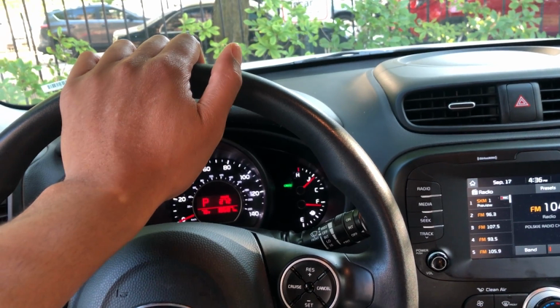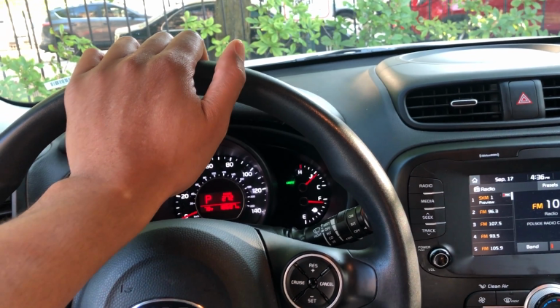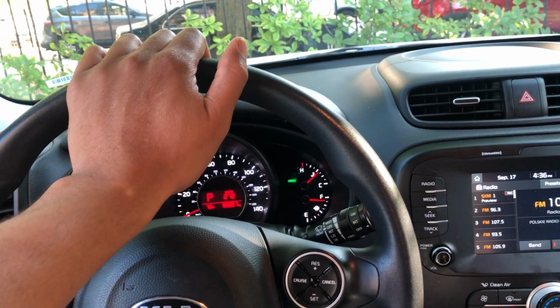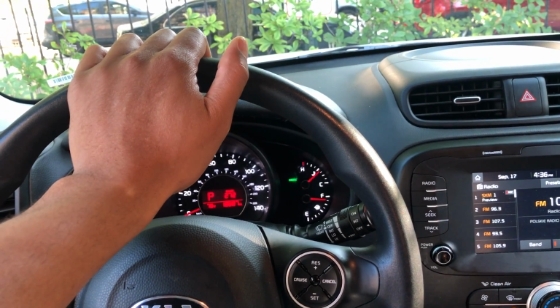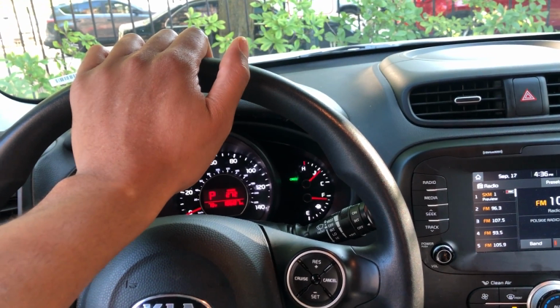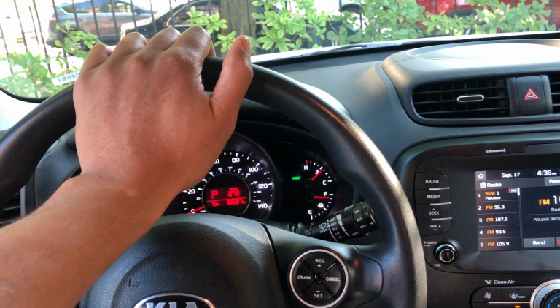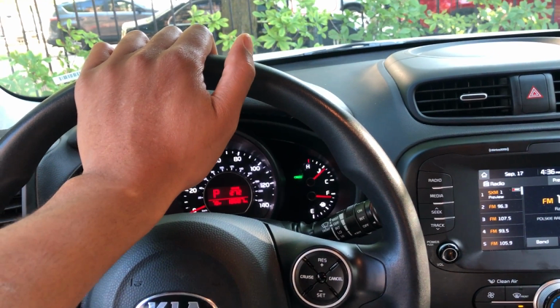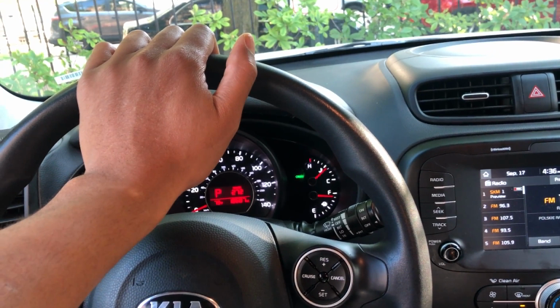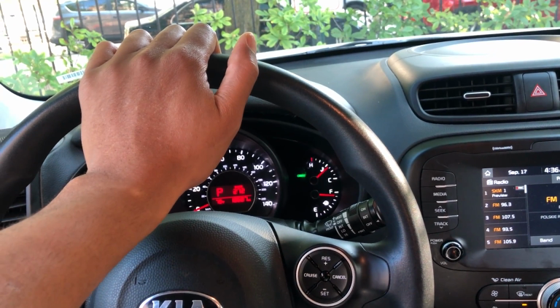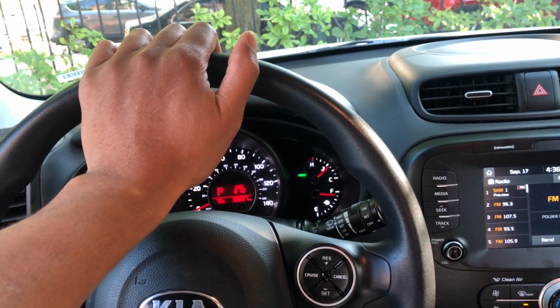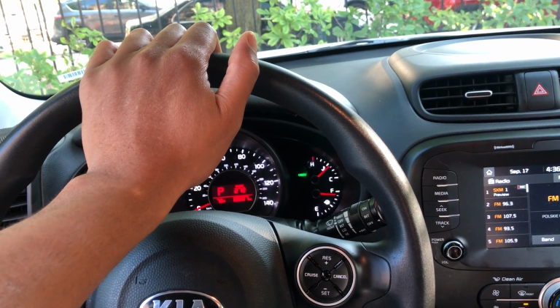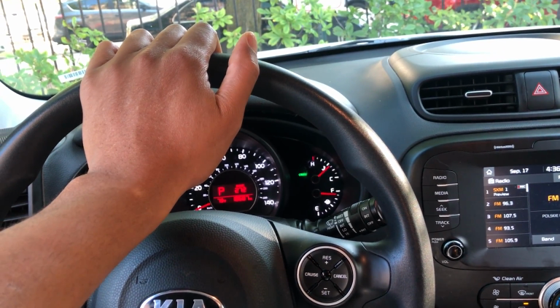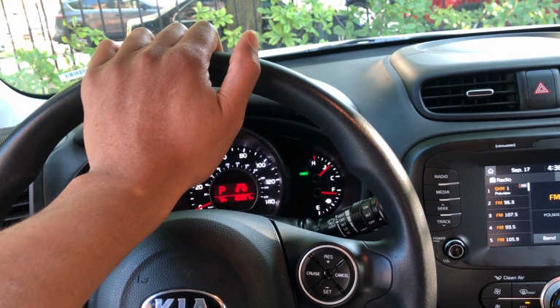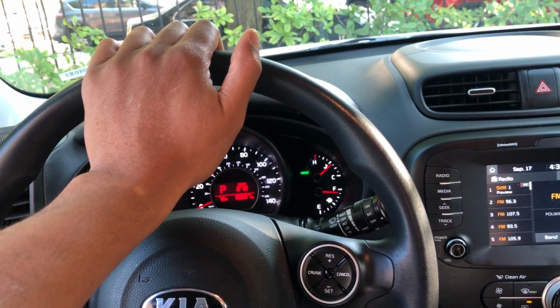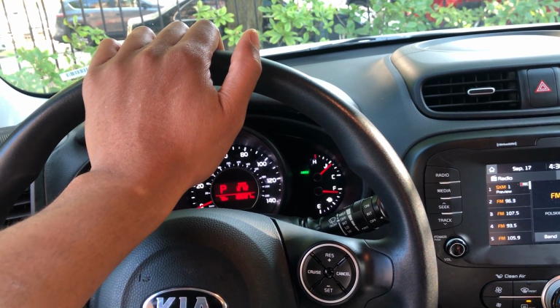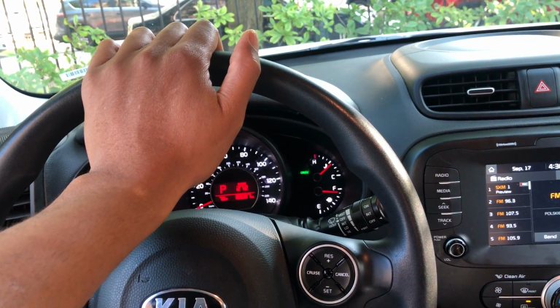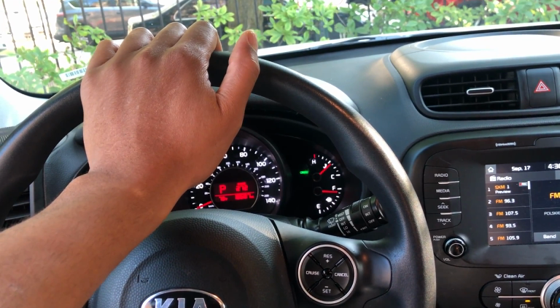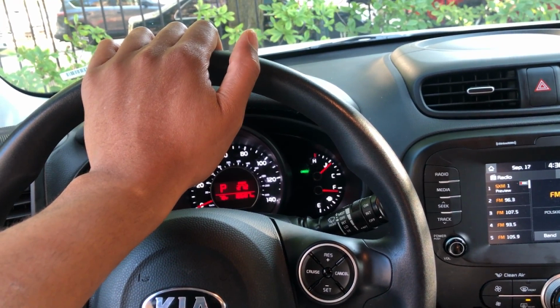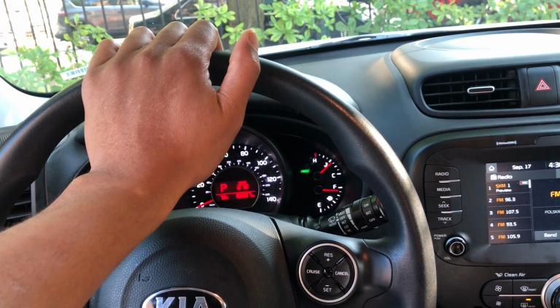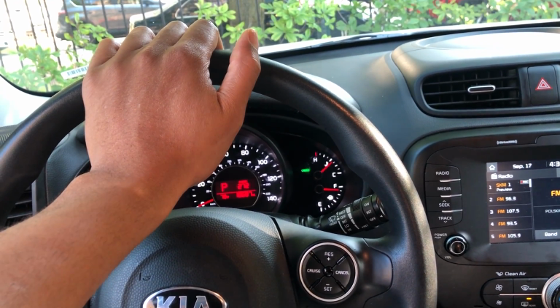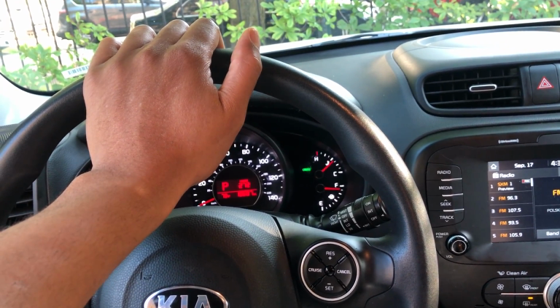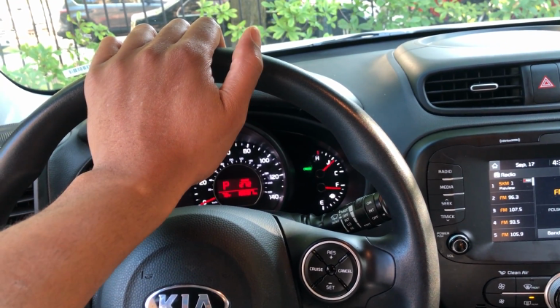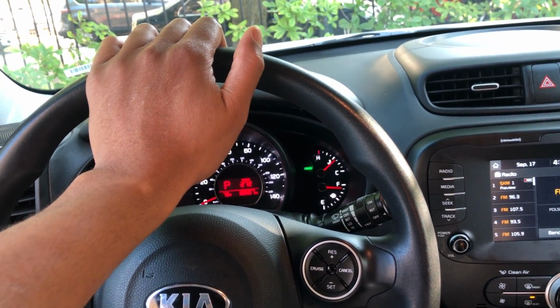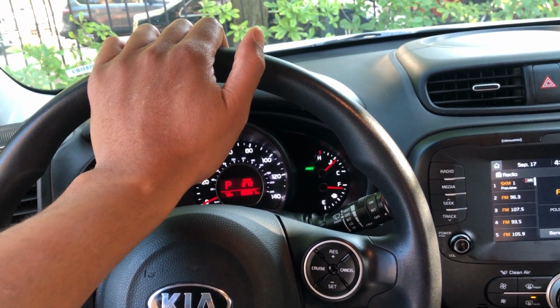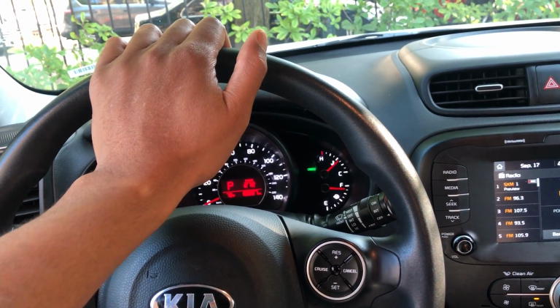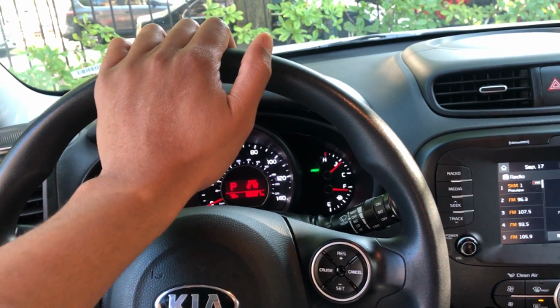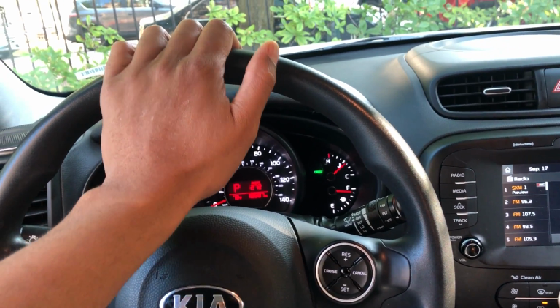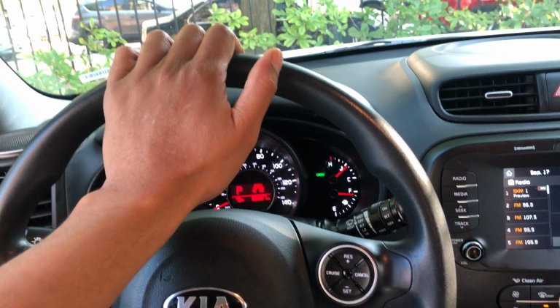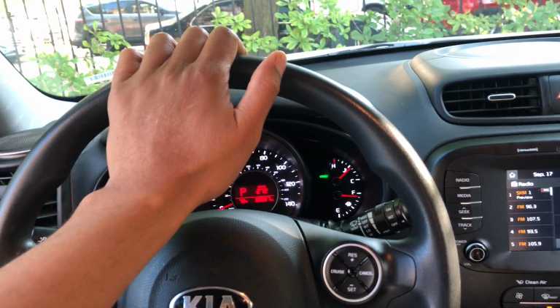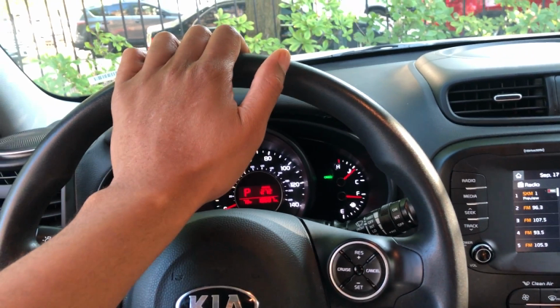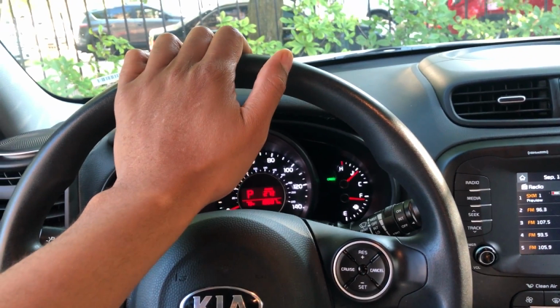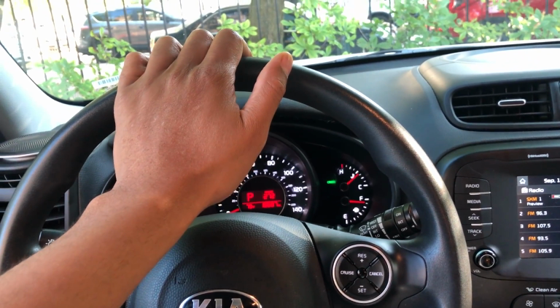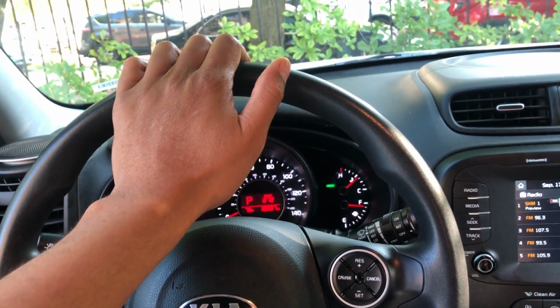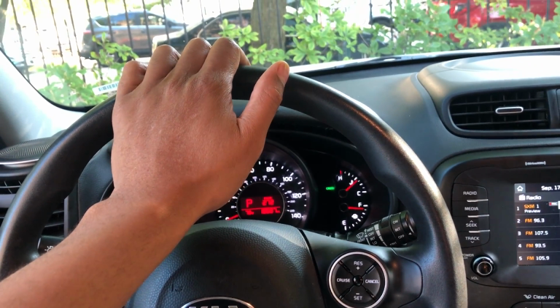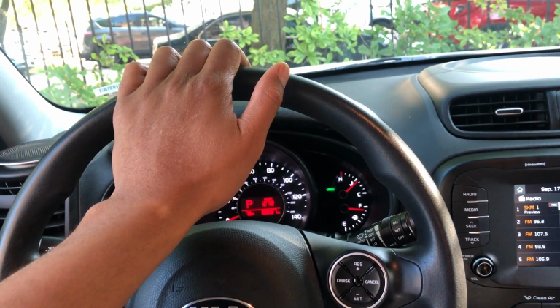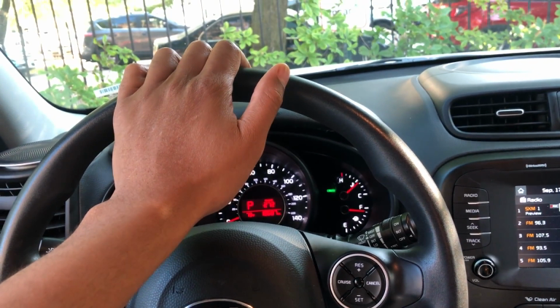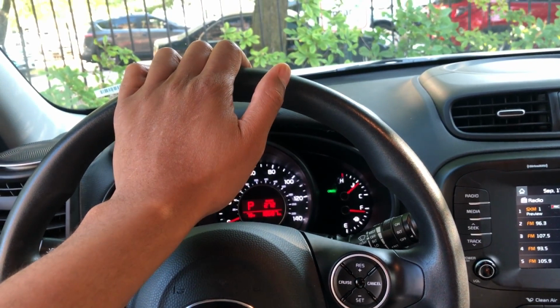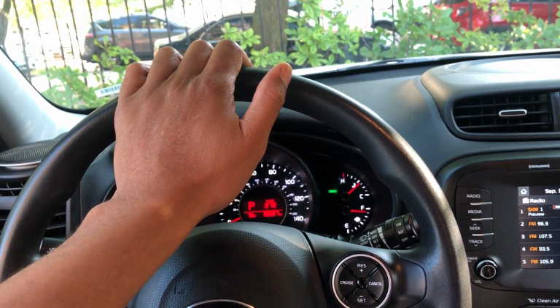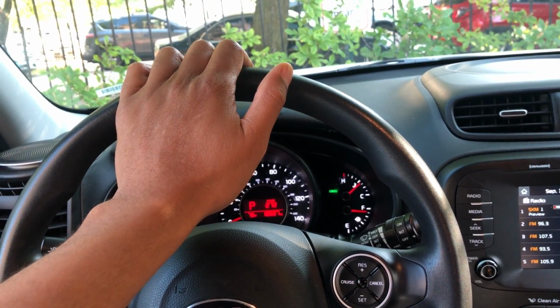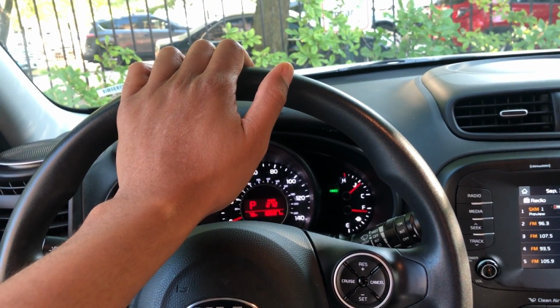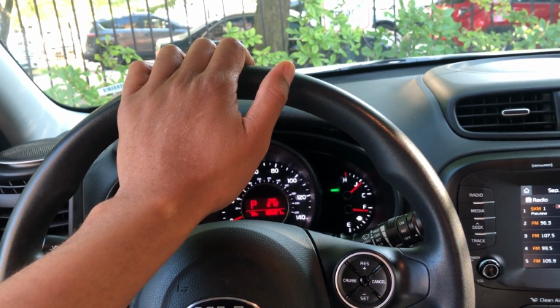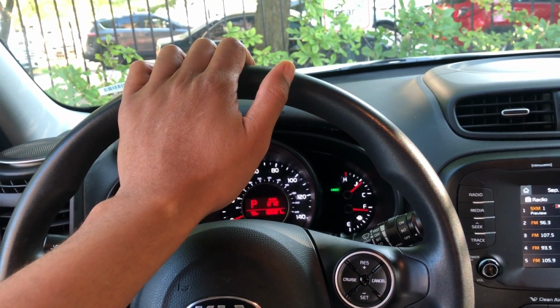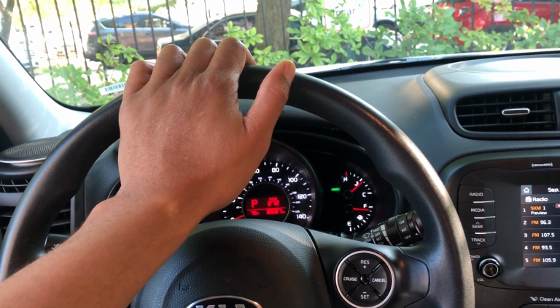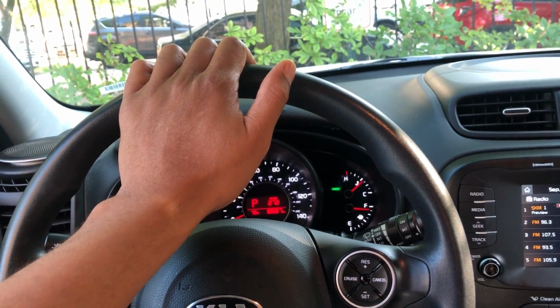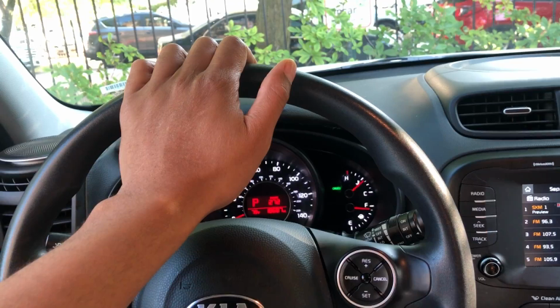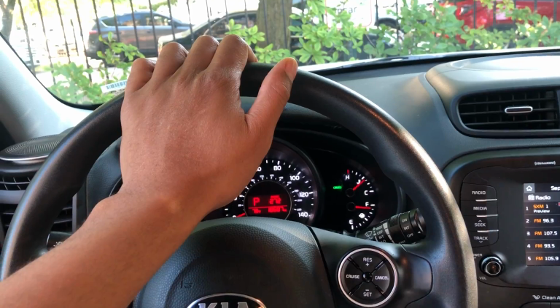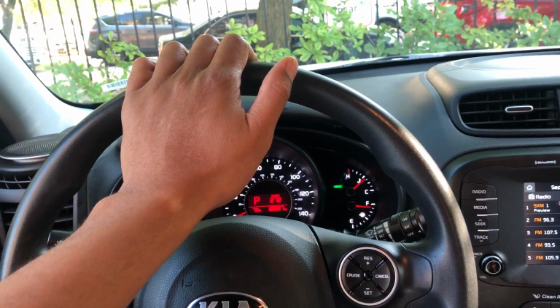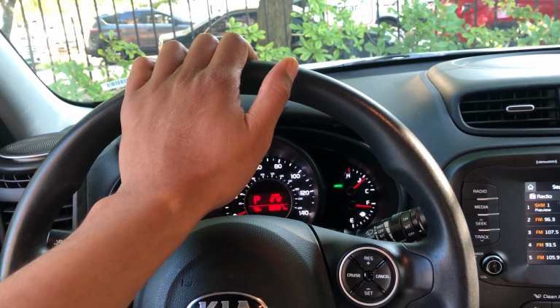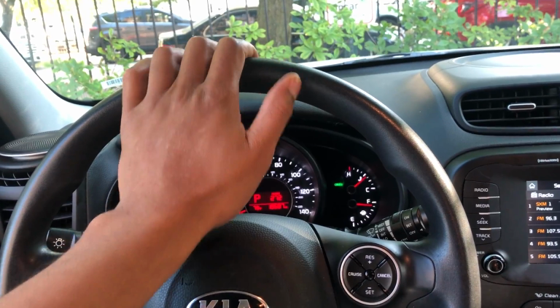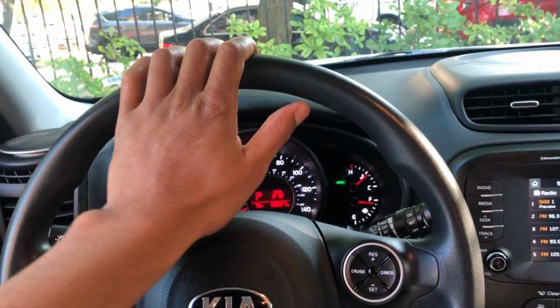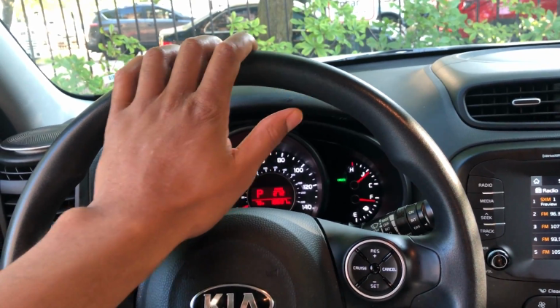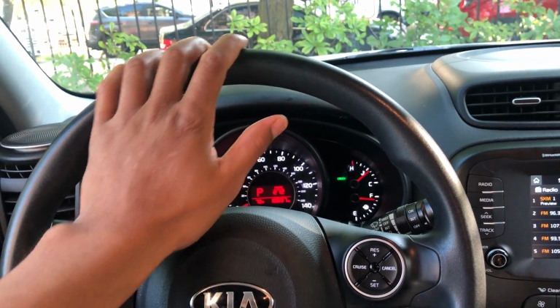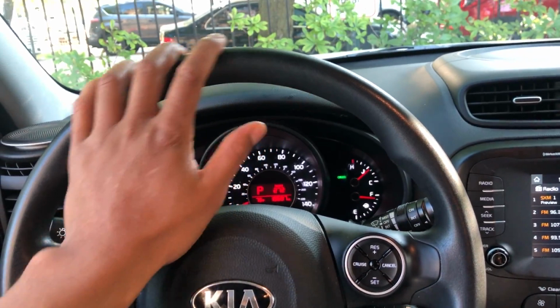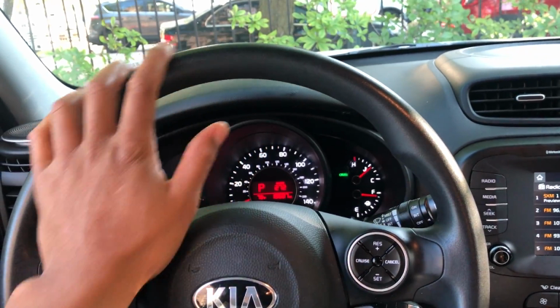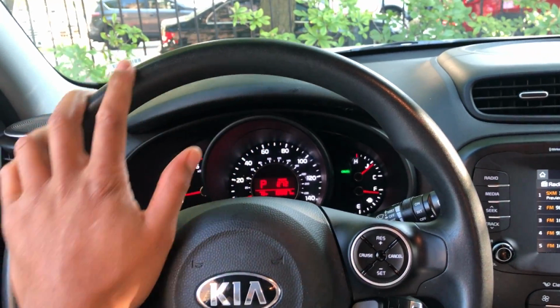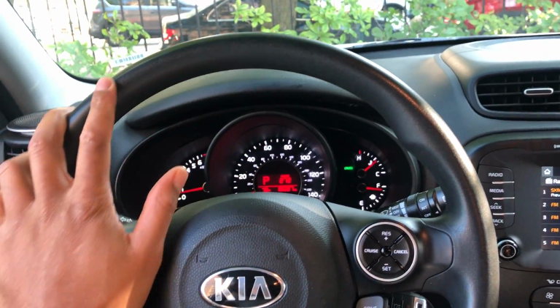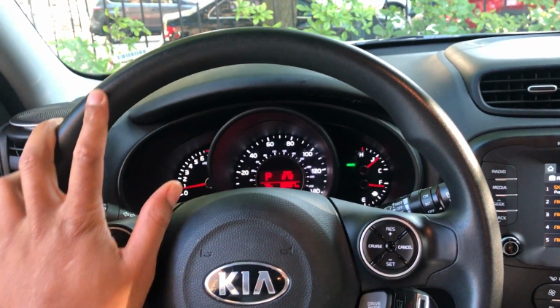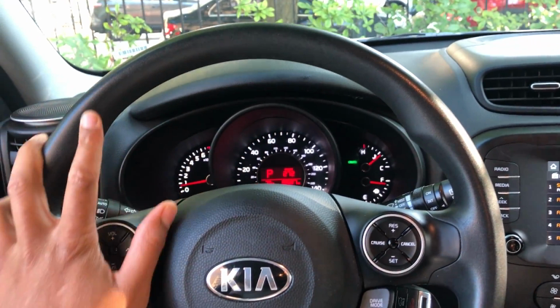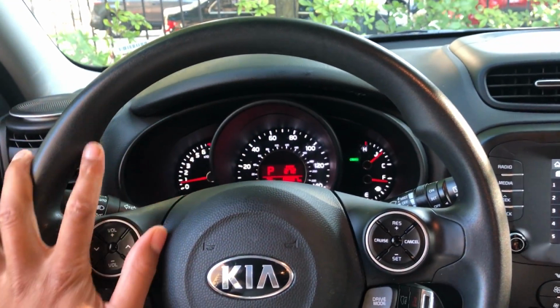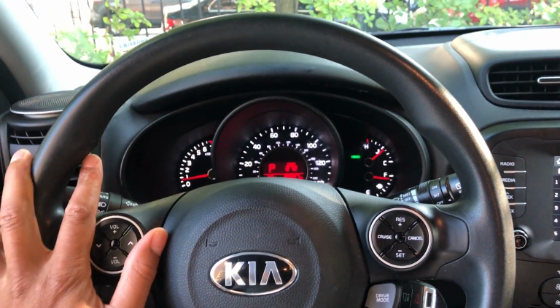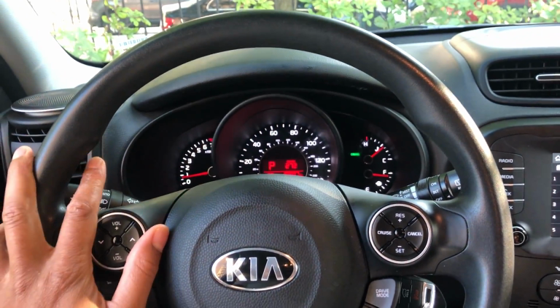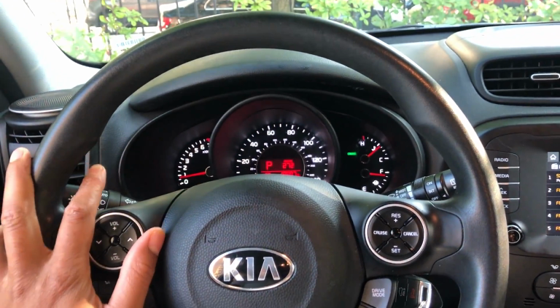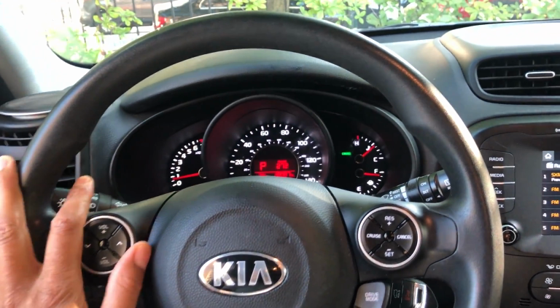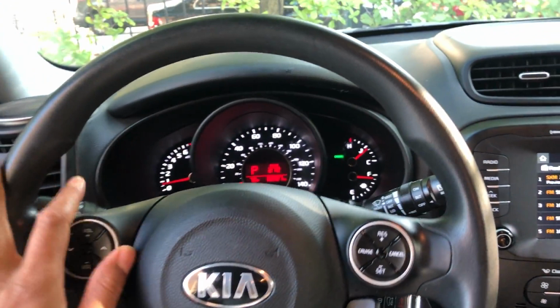This is the 2018 Kia Soul. I'm going to show you where all the cup holders are and the compartments where you can put things and hide things.